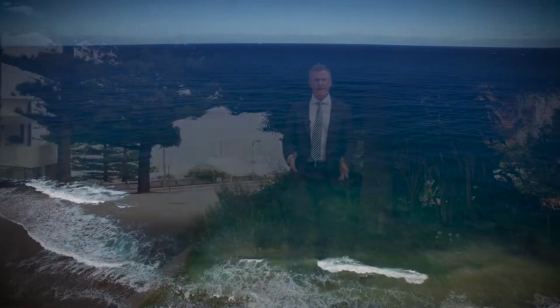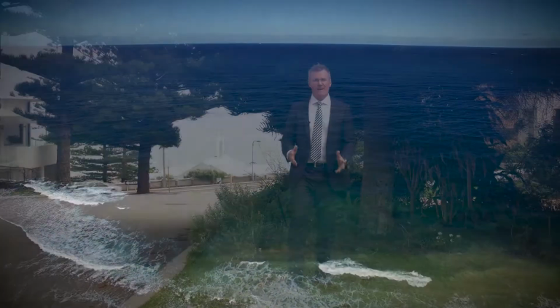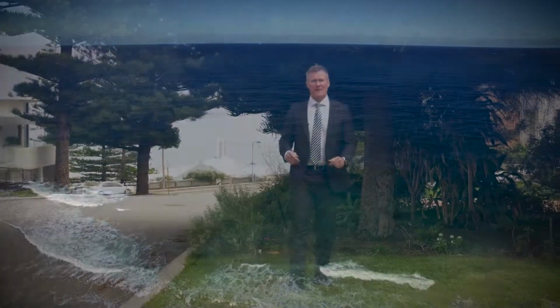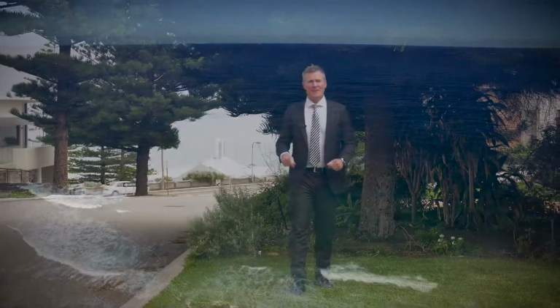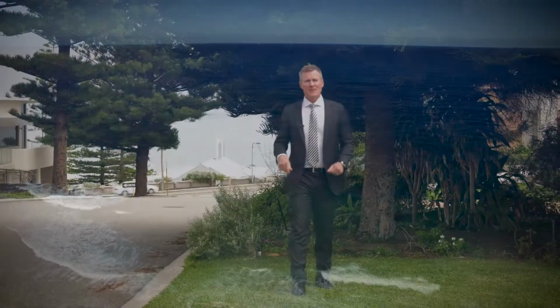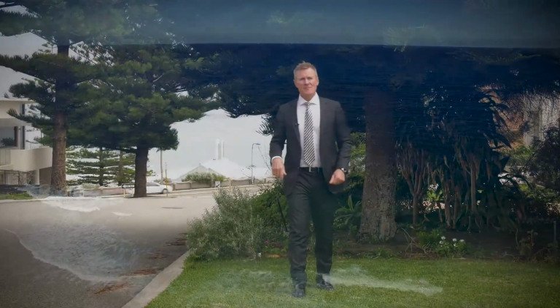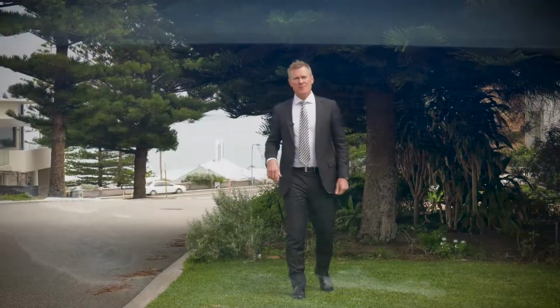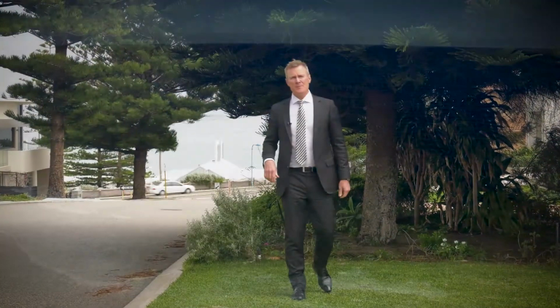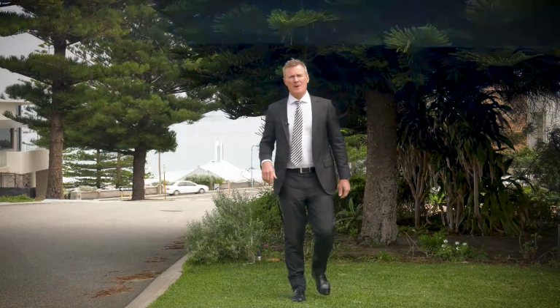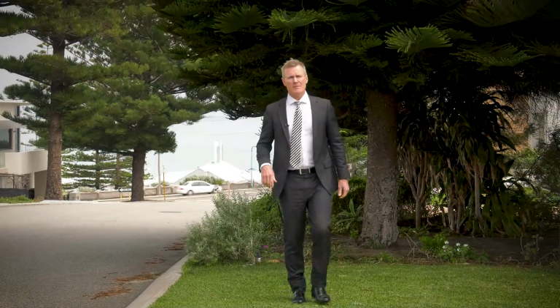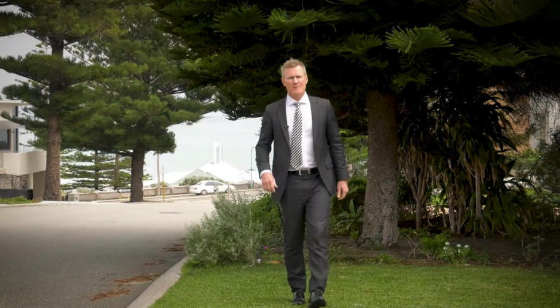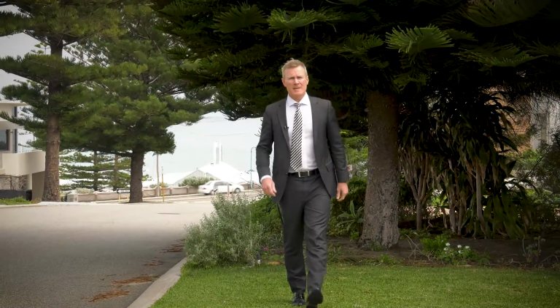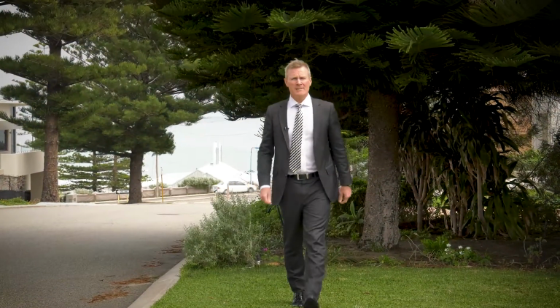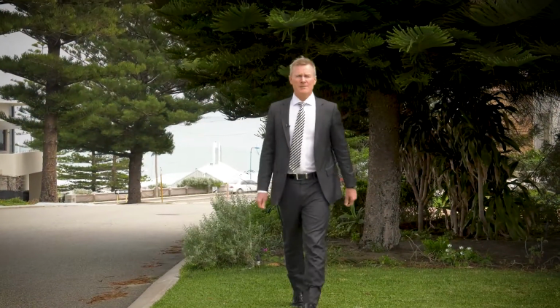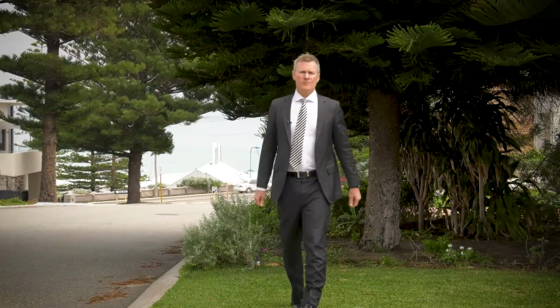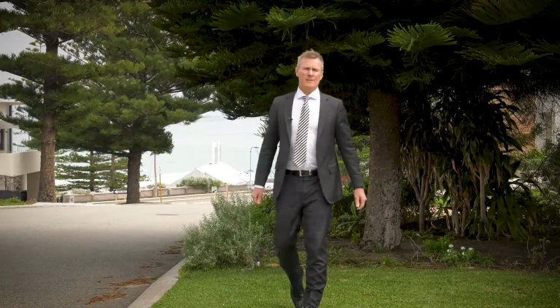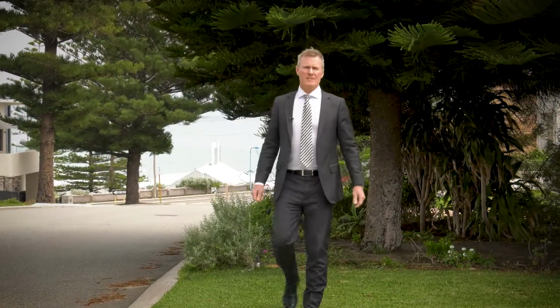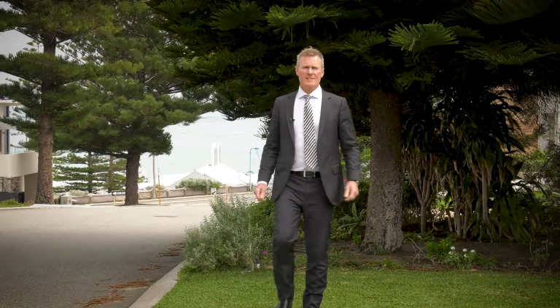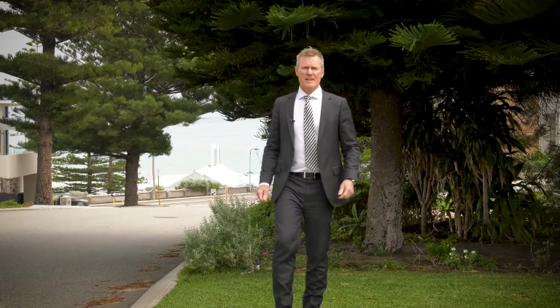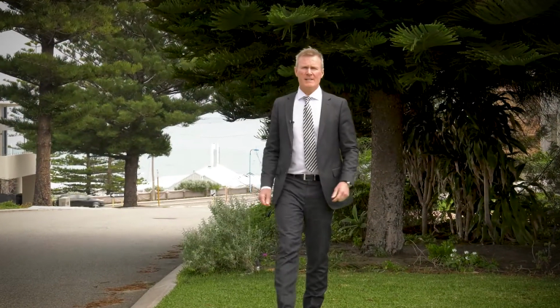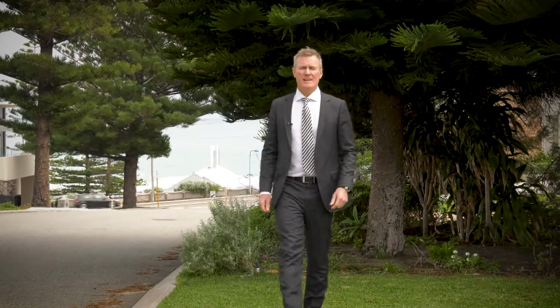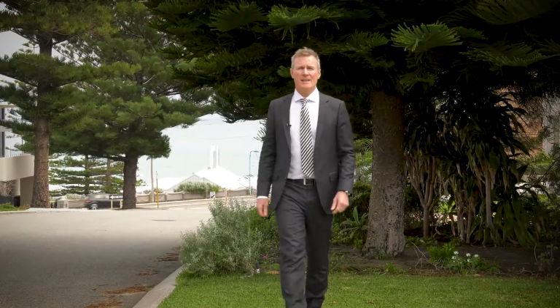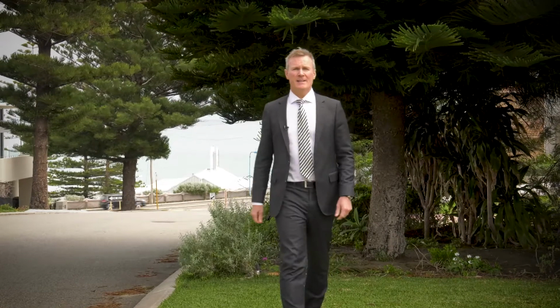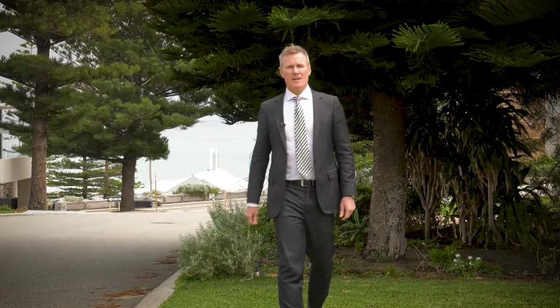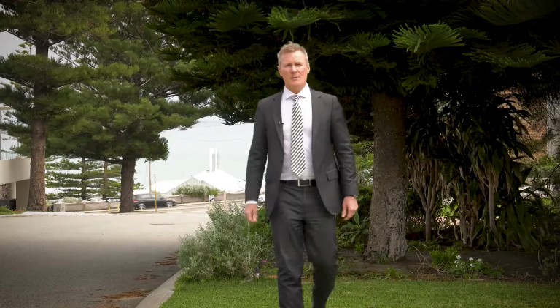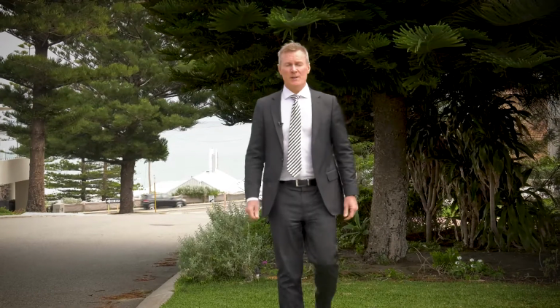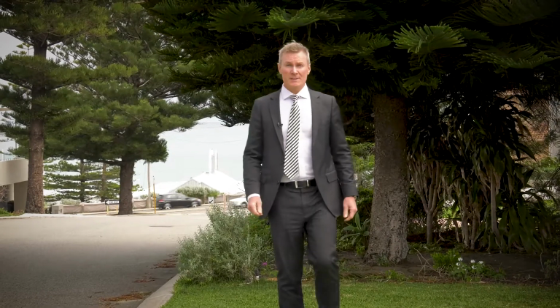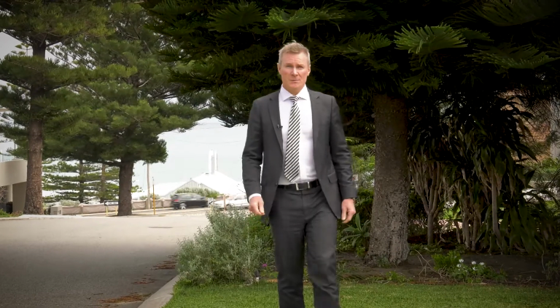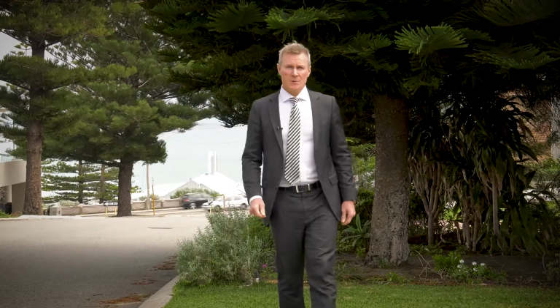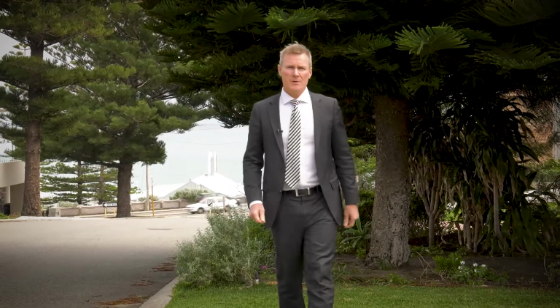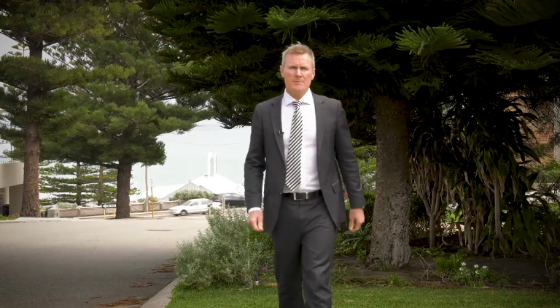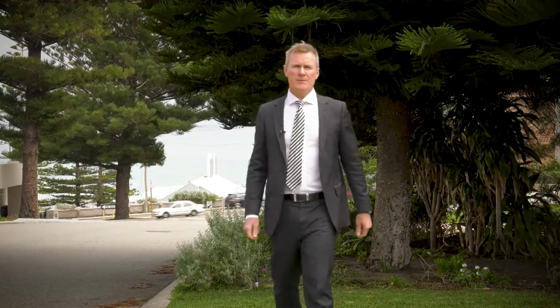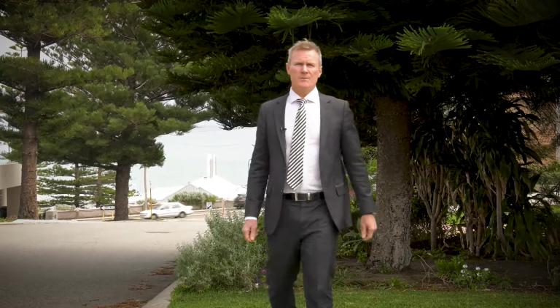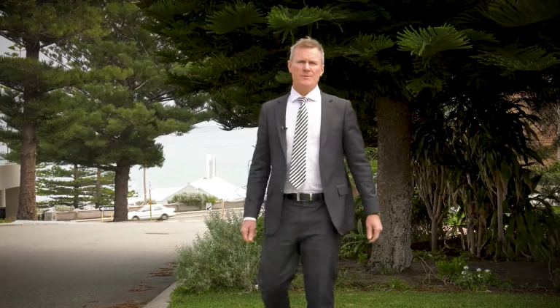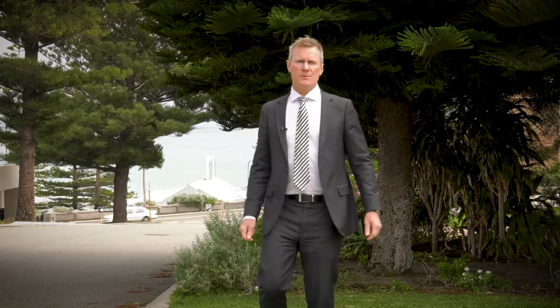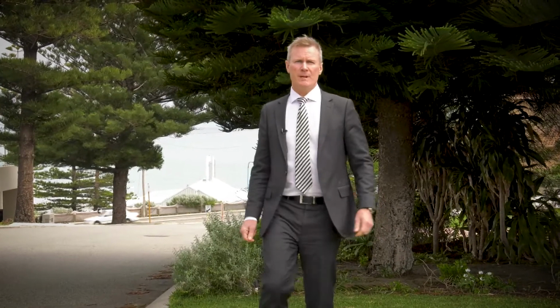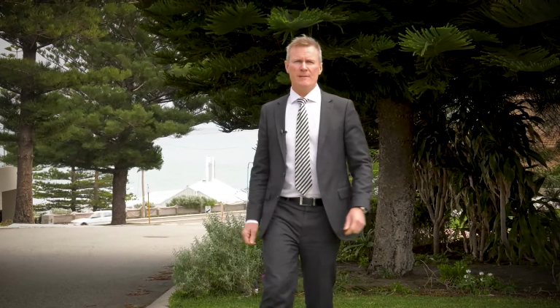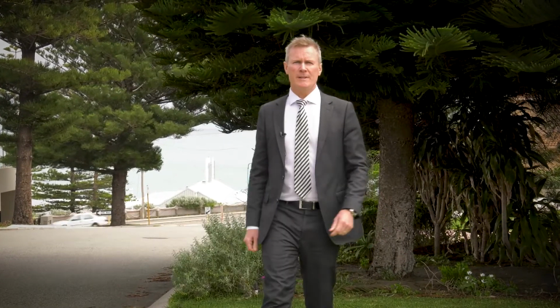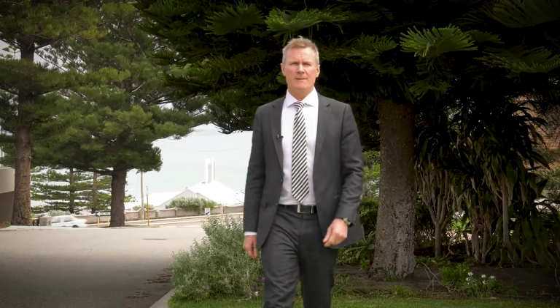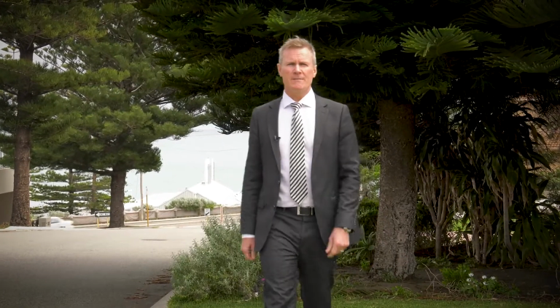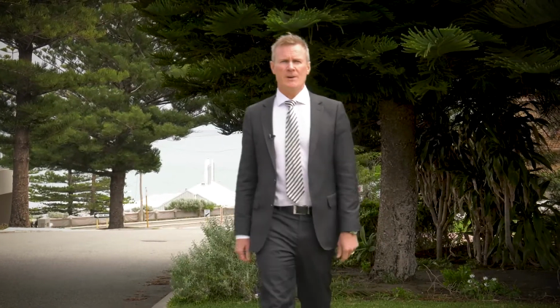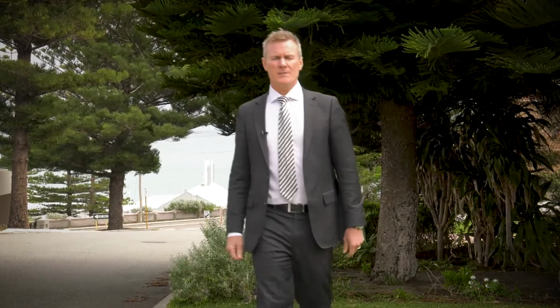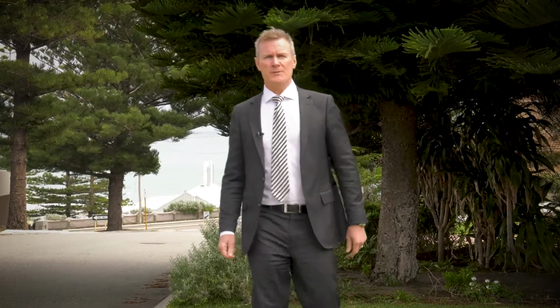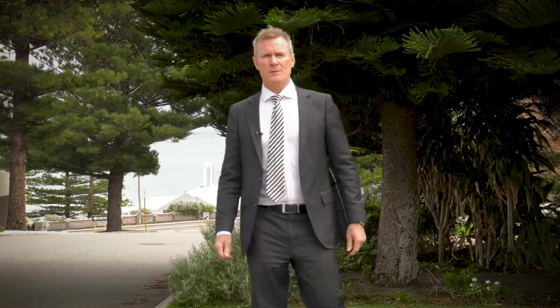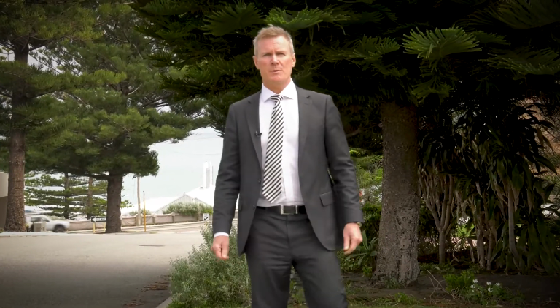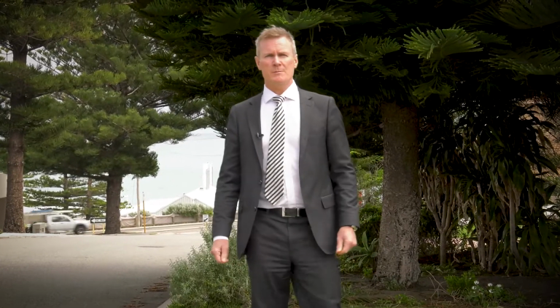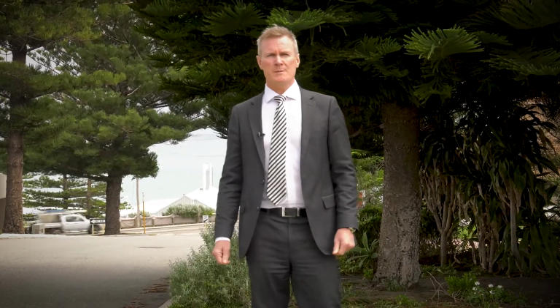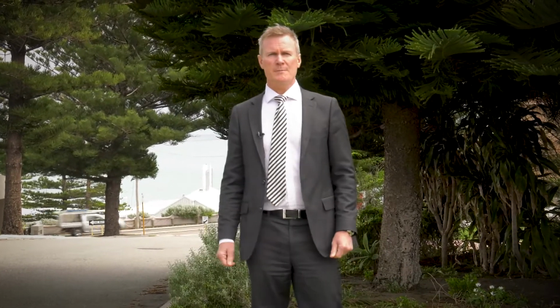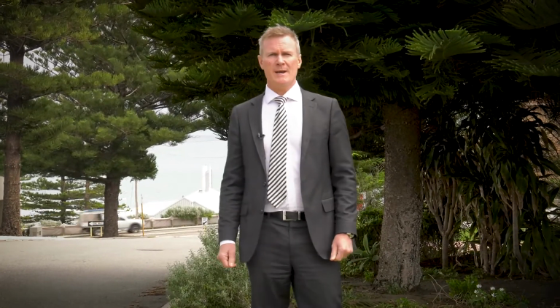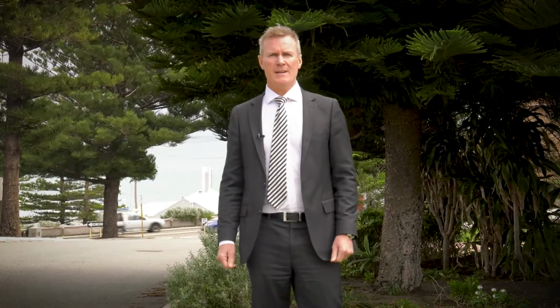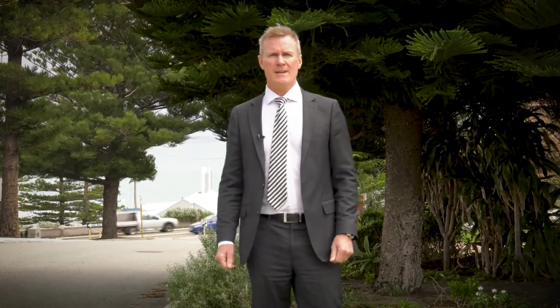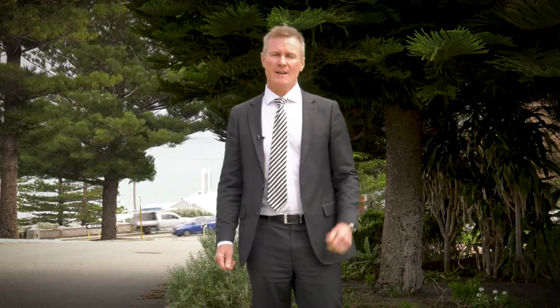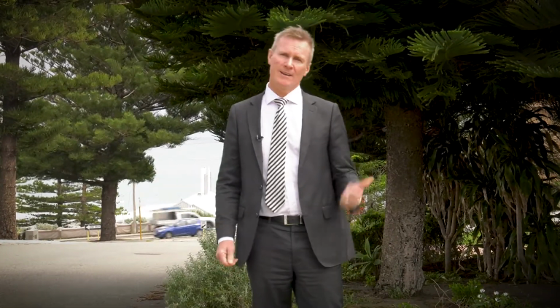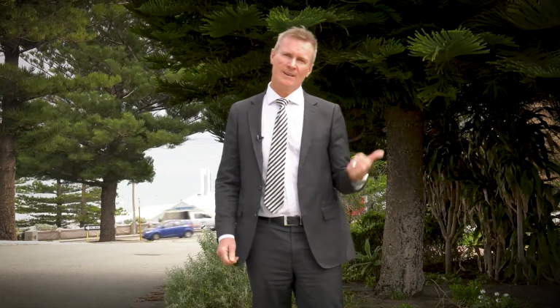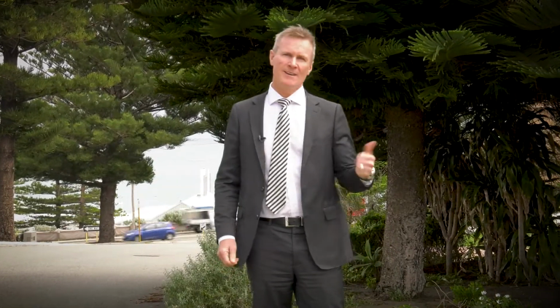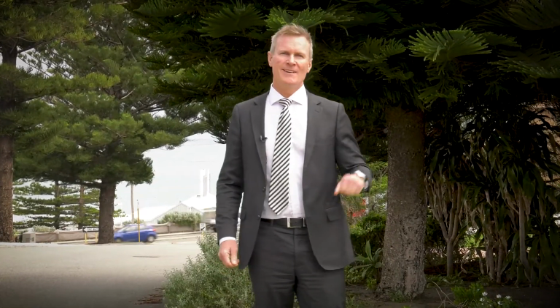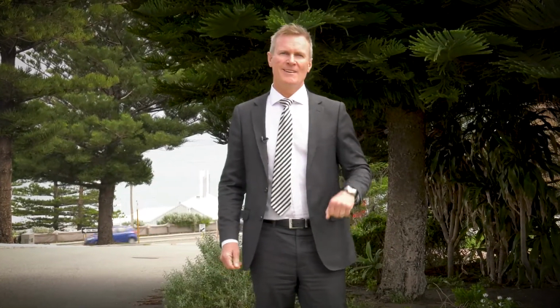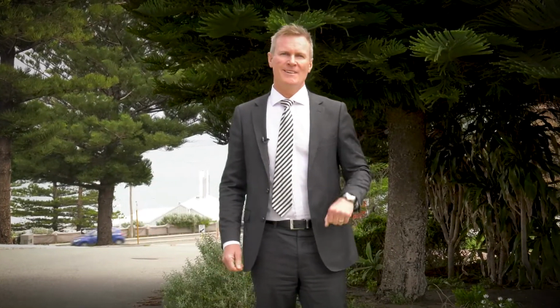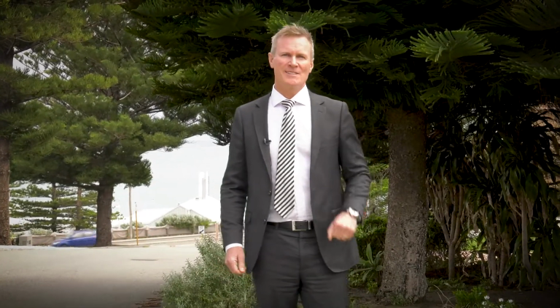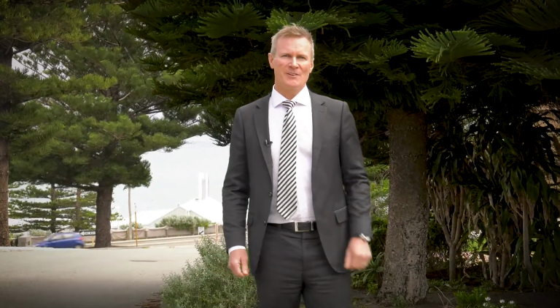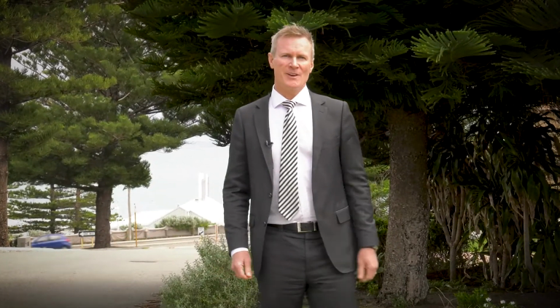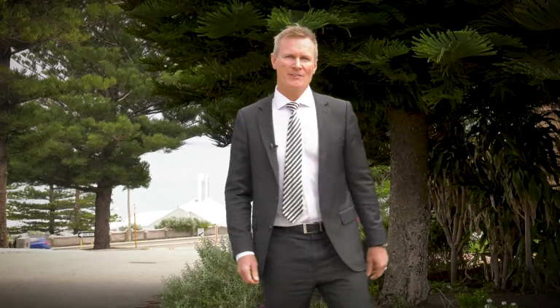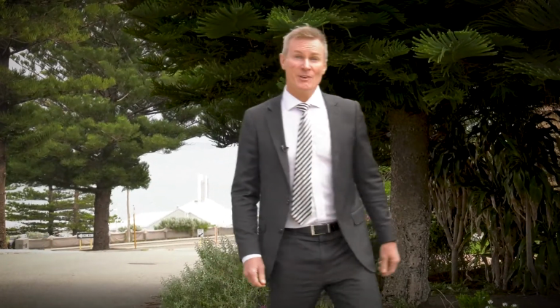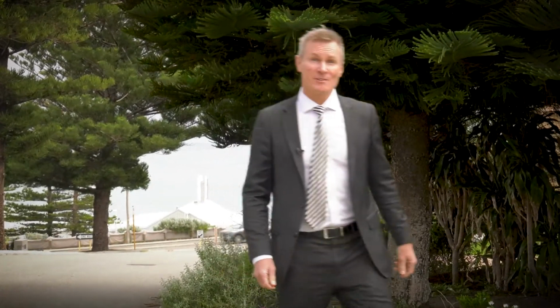Hi, I'm Phil Poe from Dave View Real Estate, and I would like to welcome you to 11 Elvira Street, Waterman's Bay. Let's go and have a look.